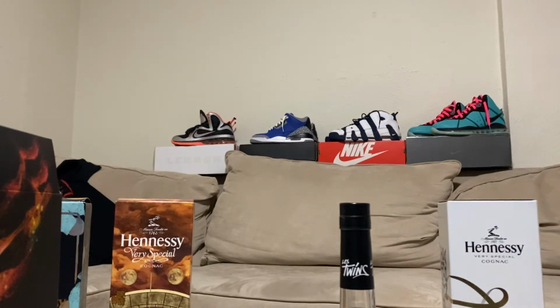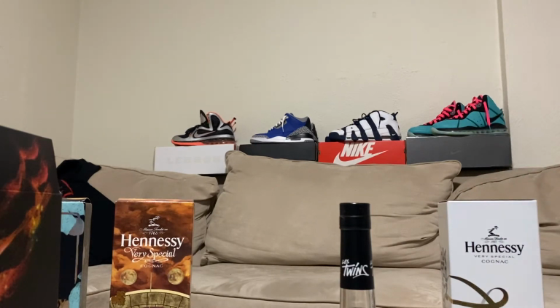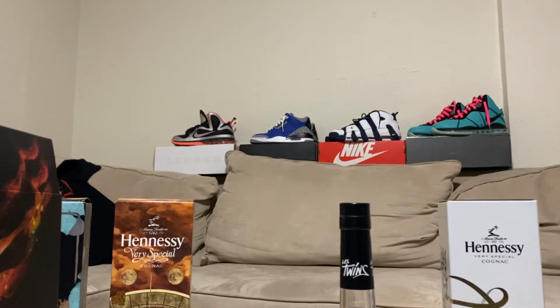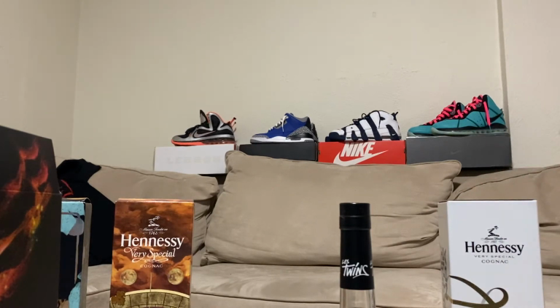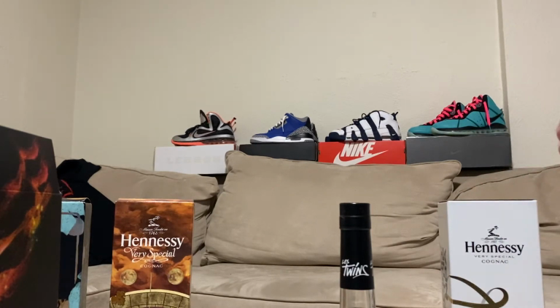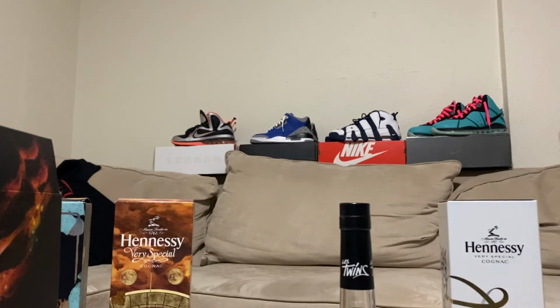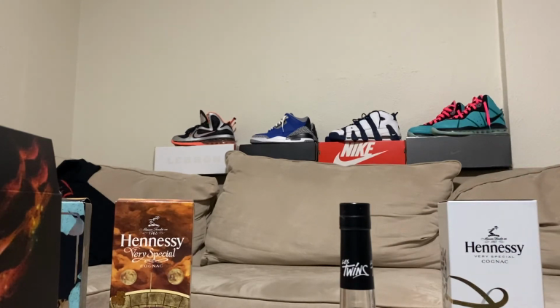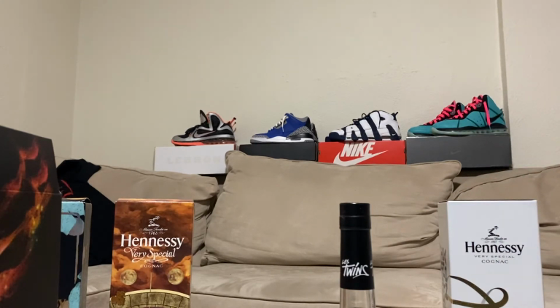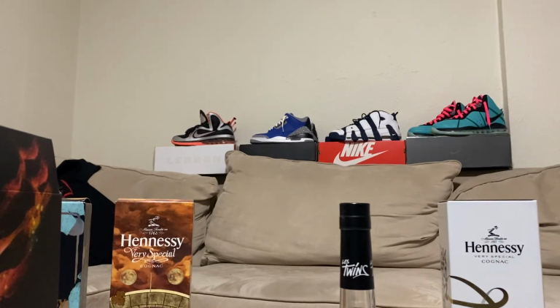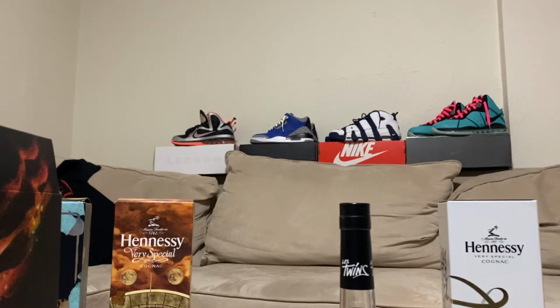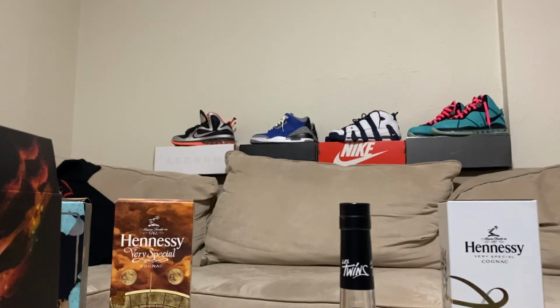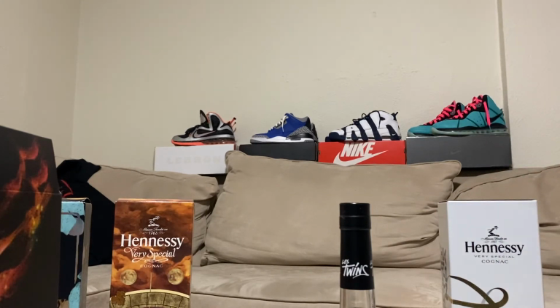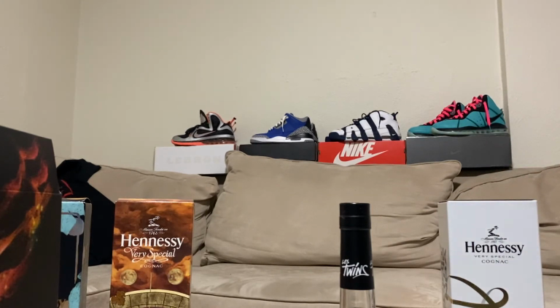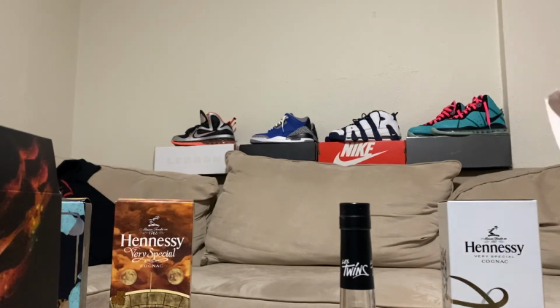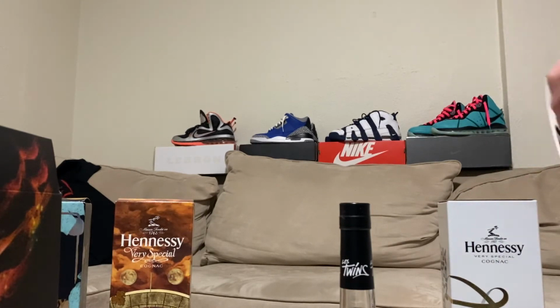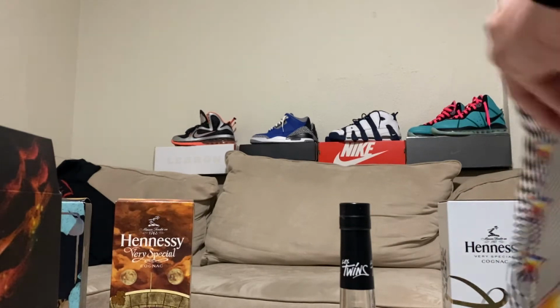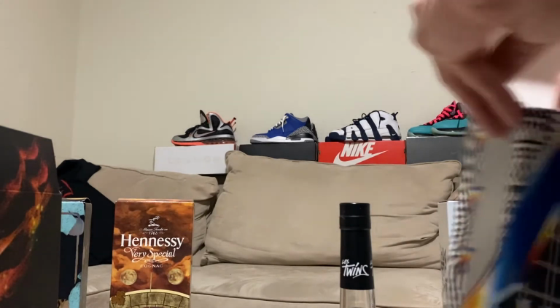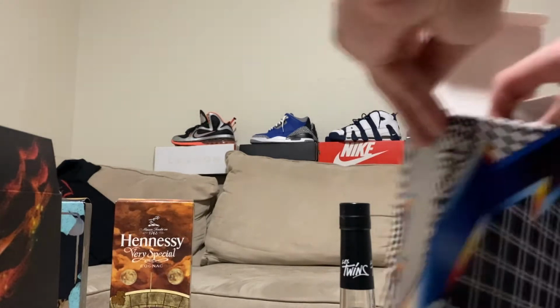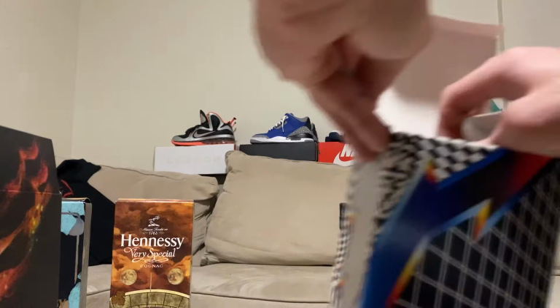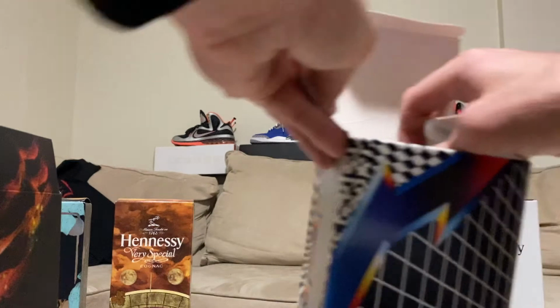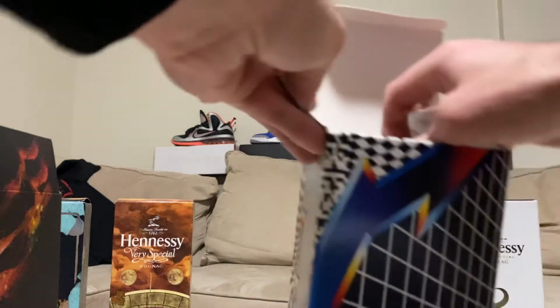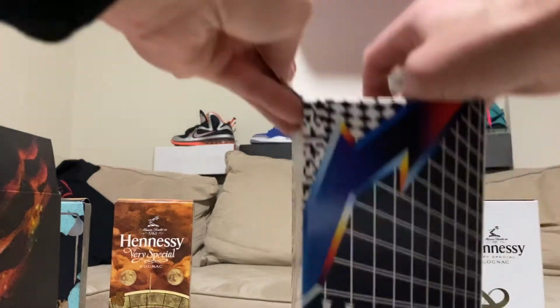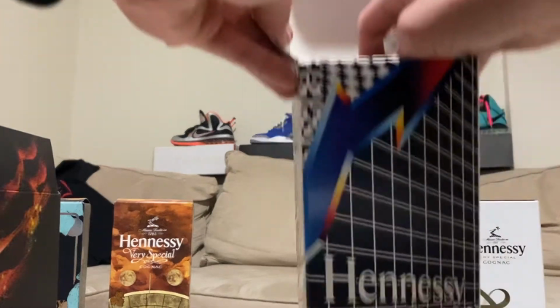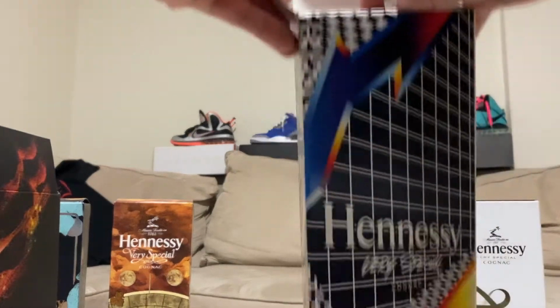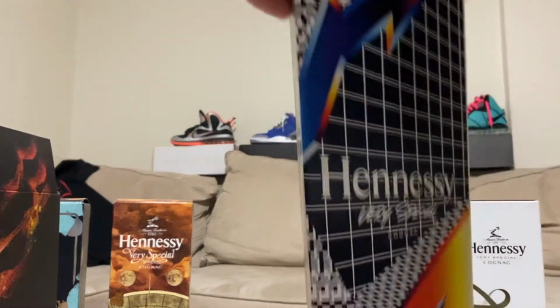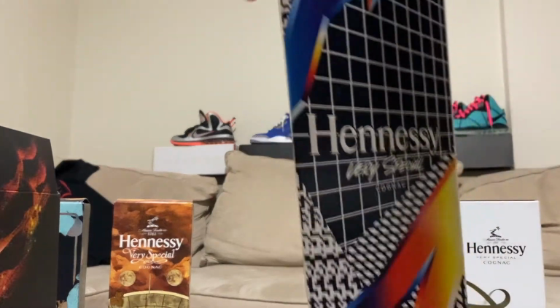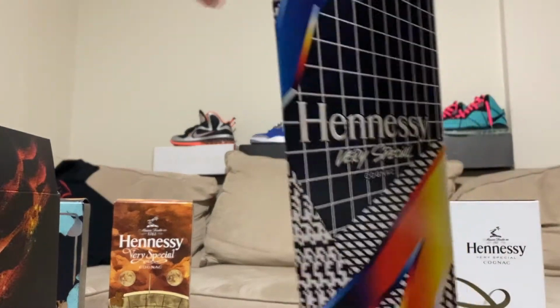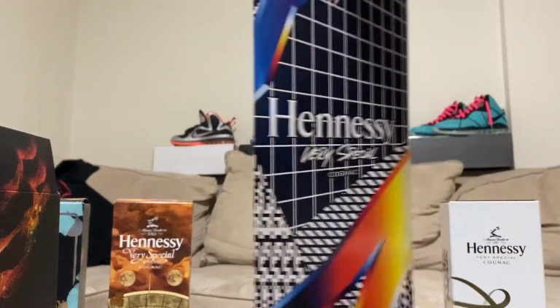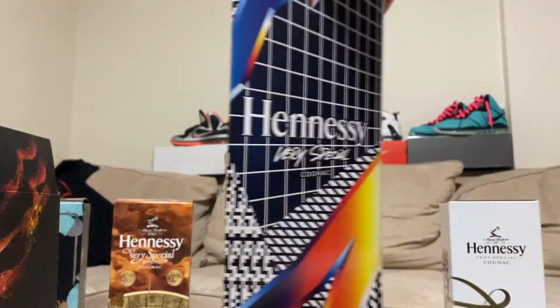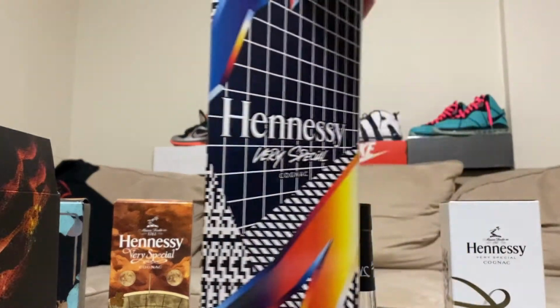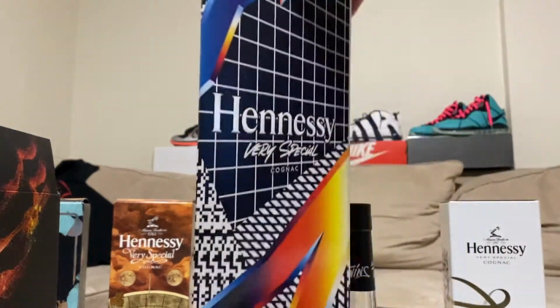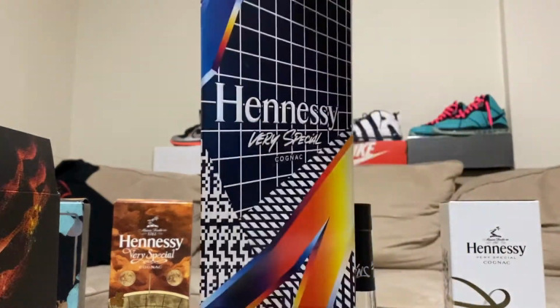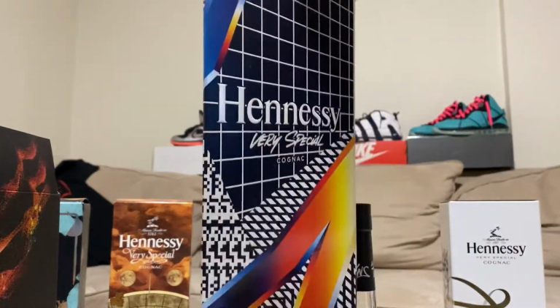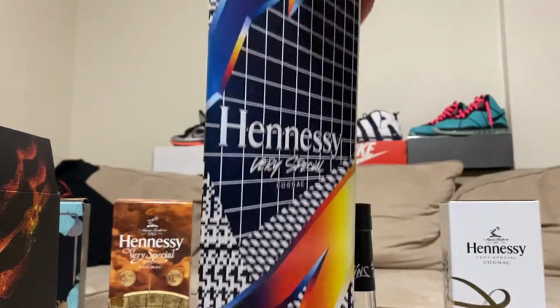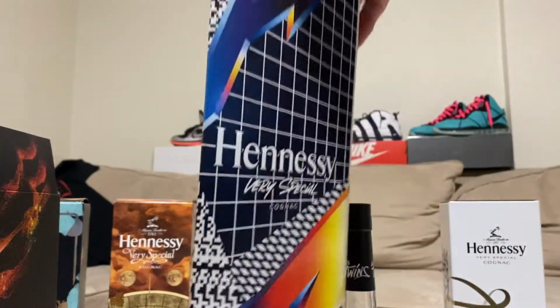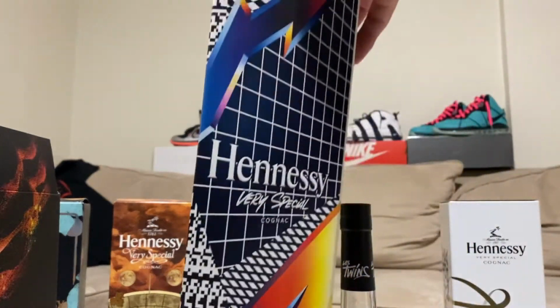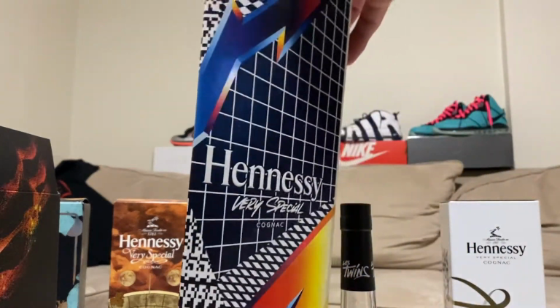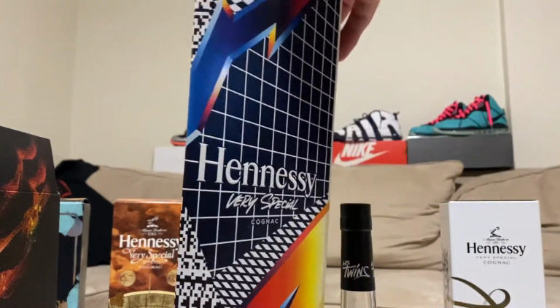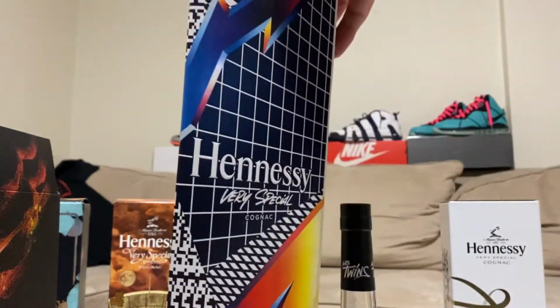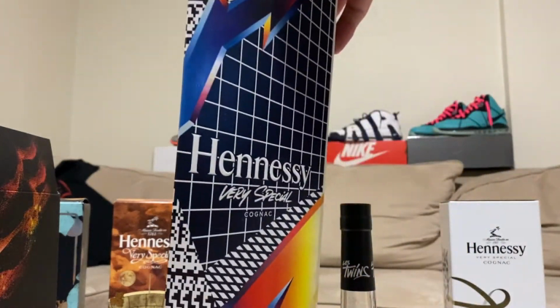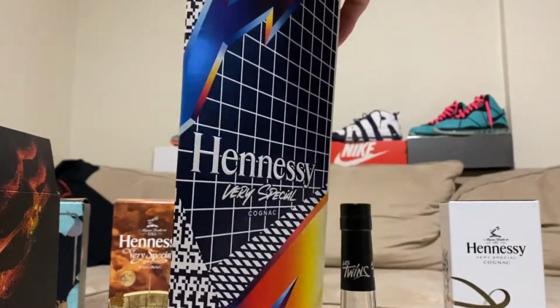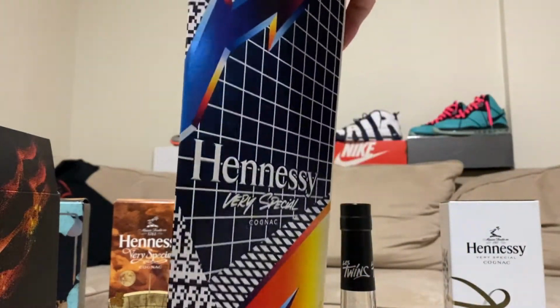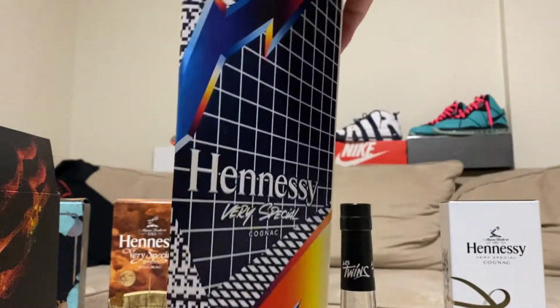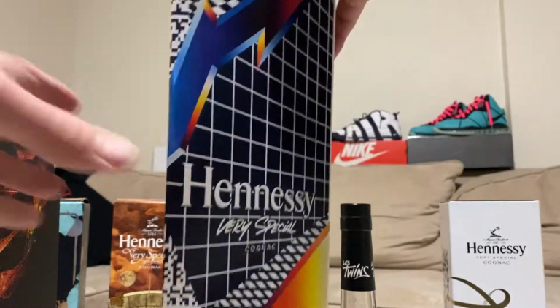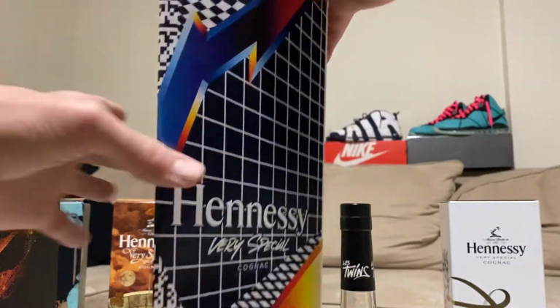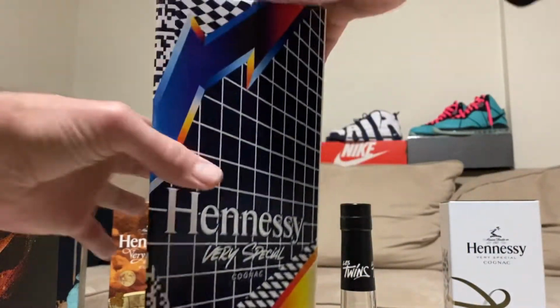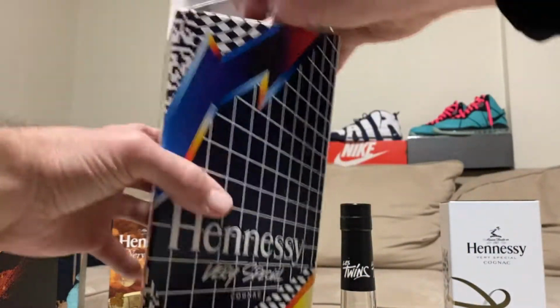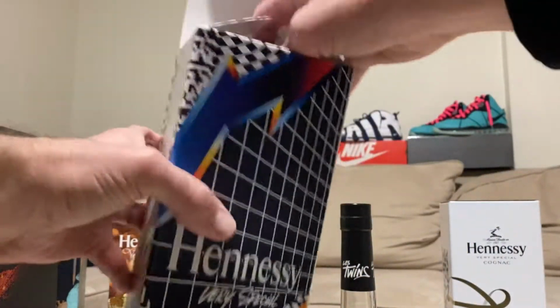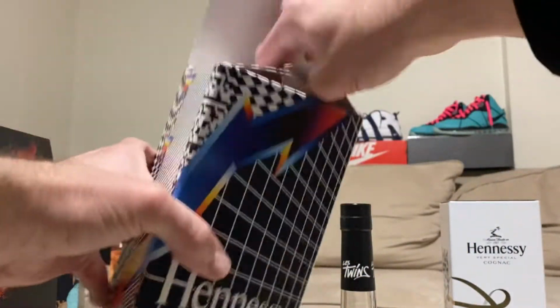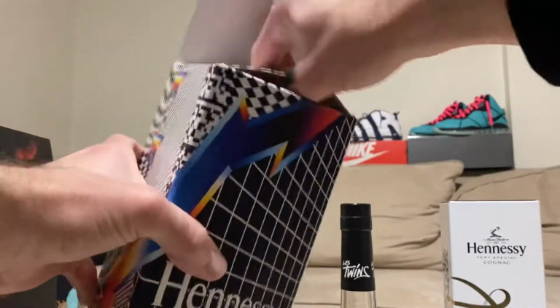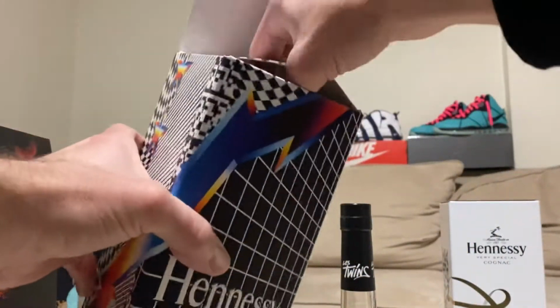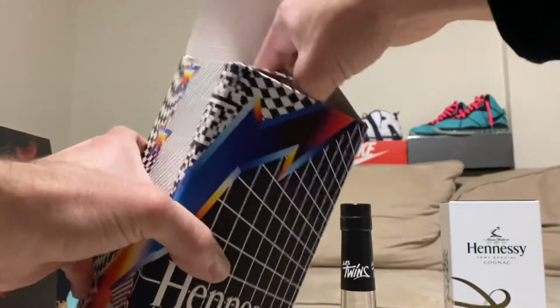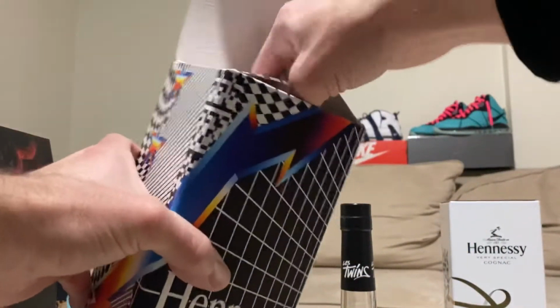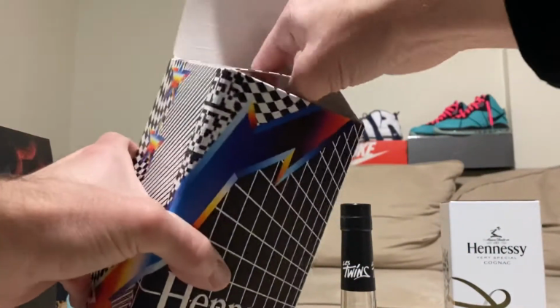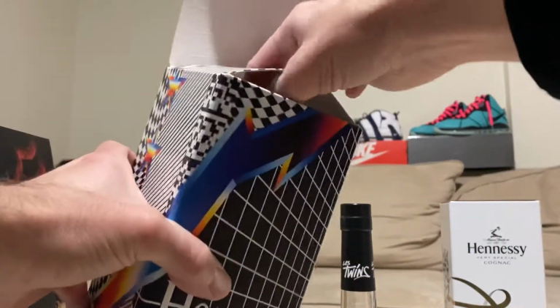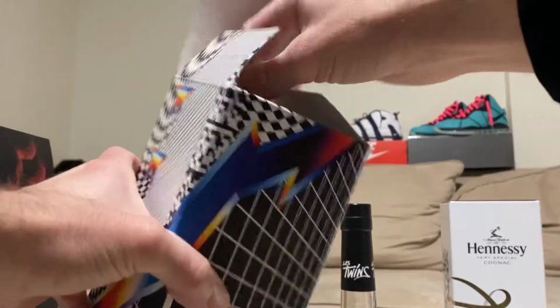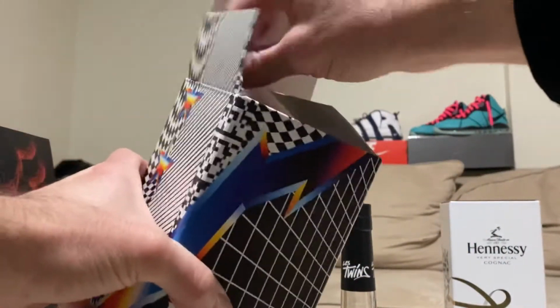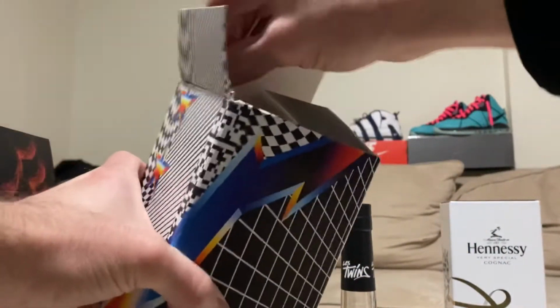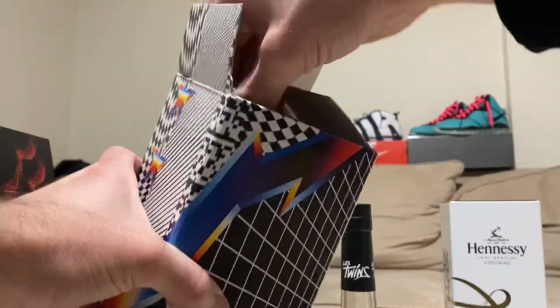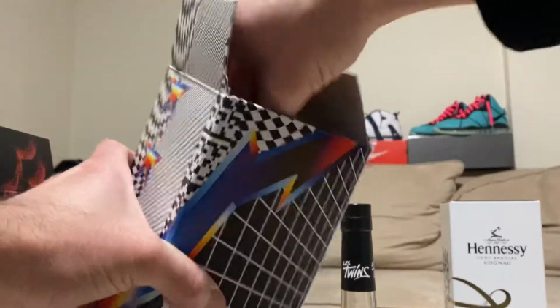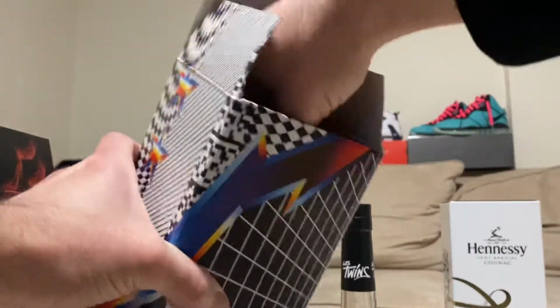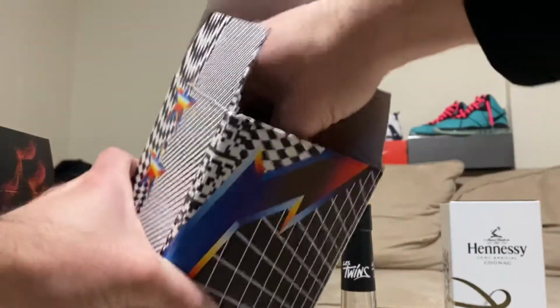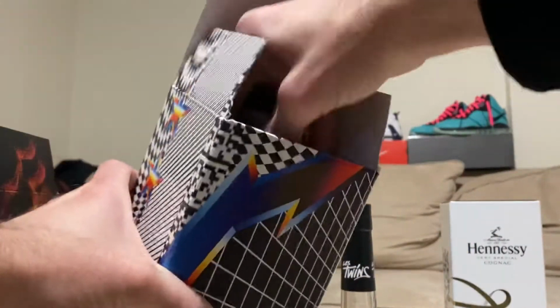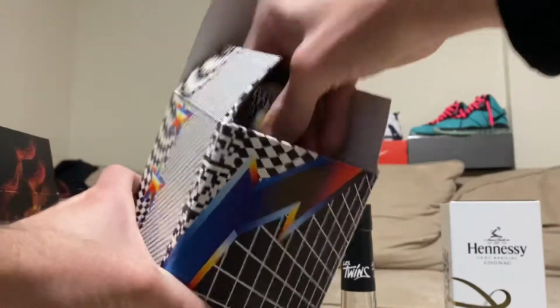In case you guys haven't seen it, it's from last year. This one's cool.